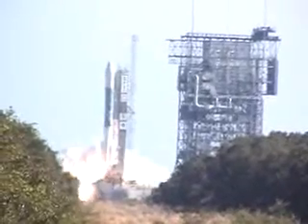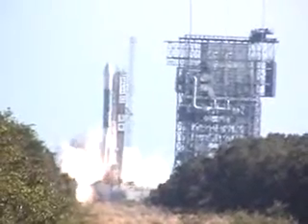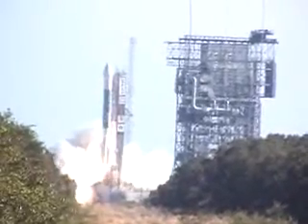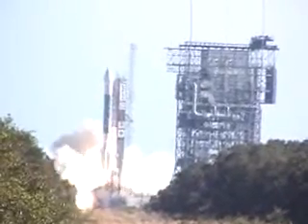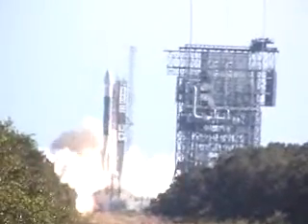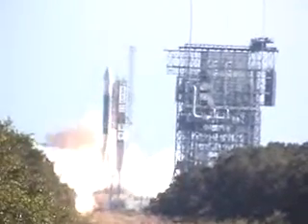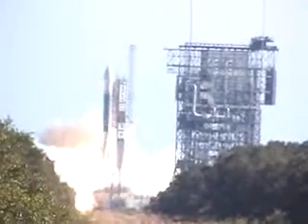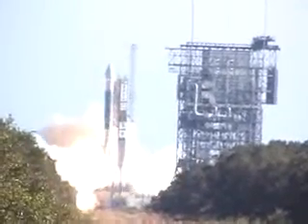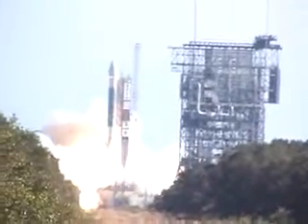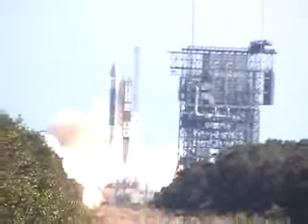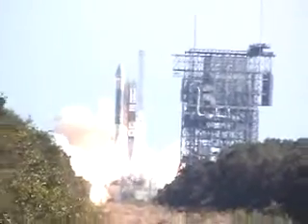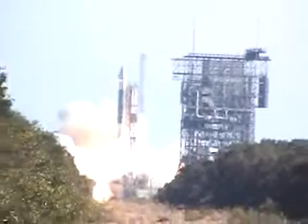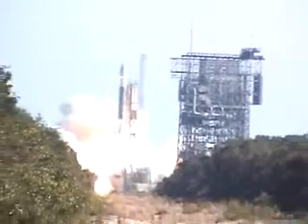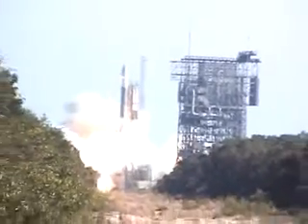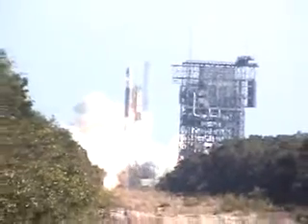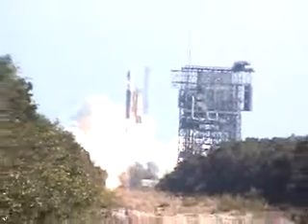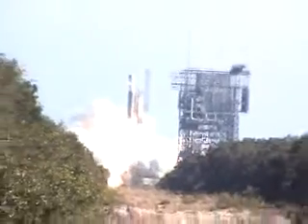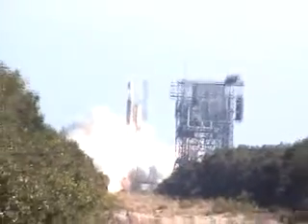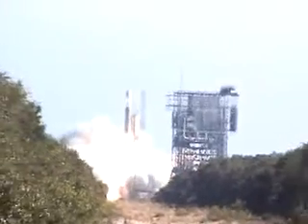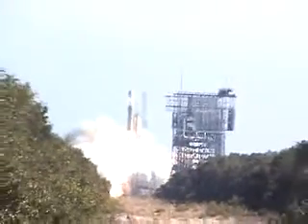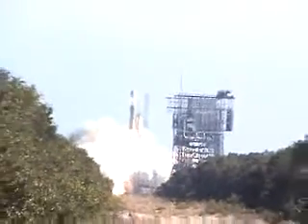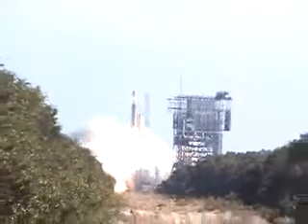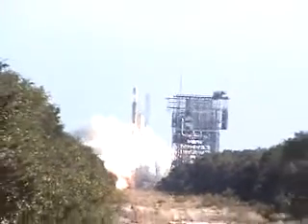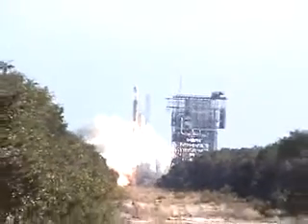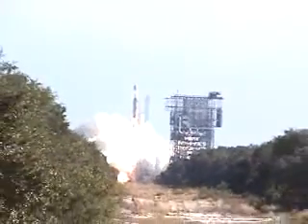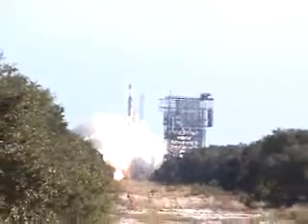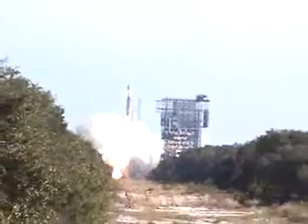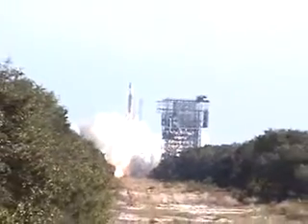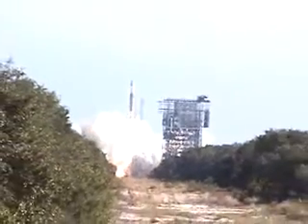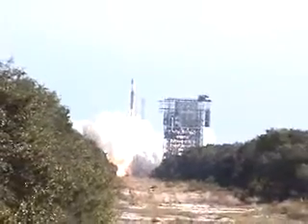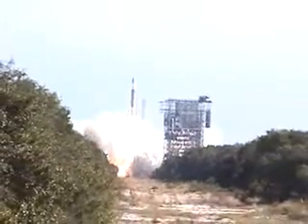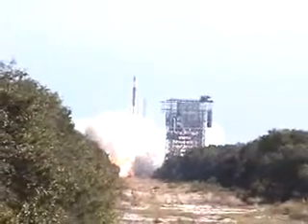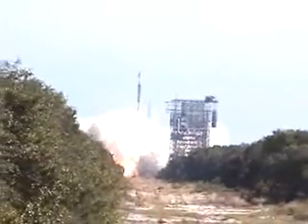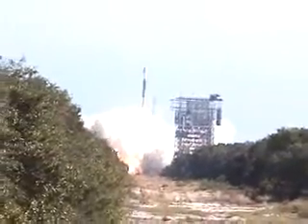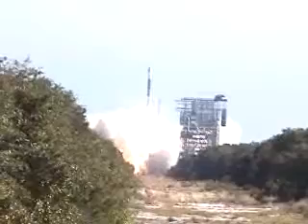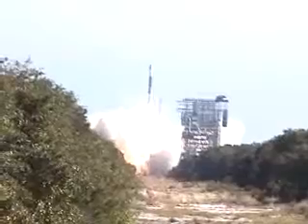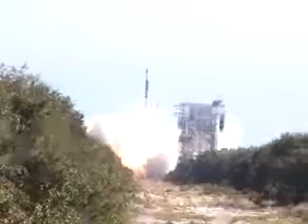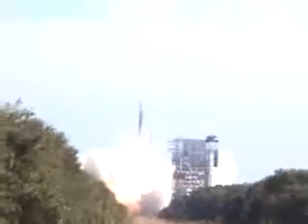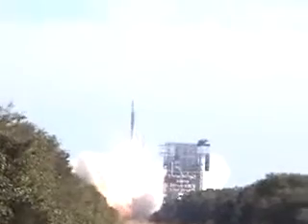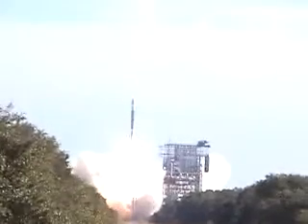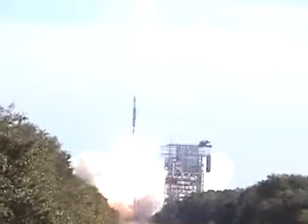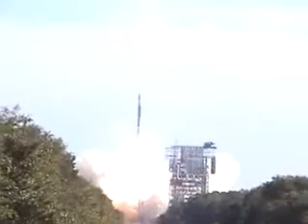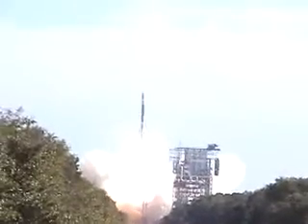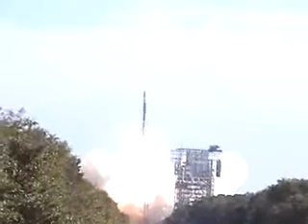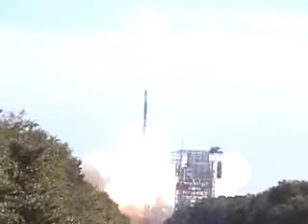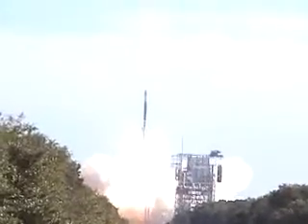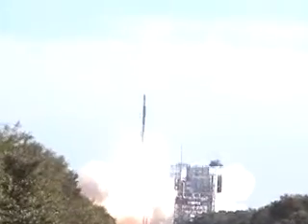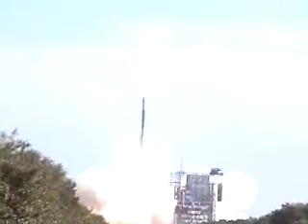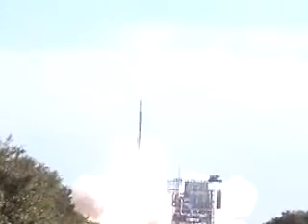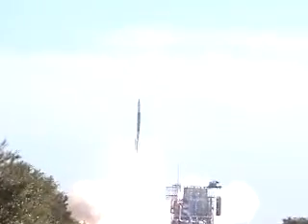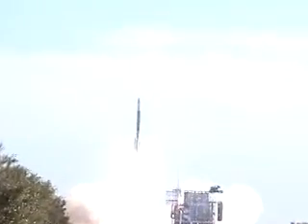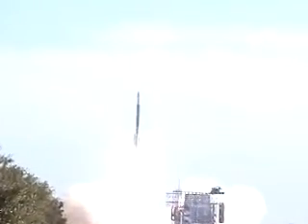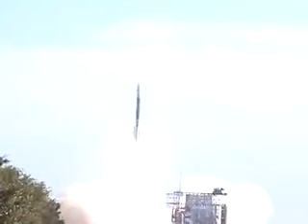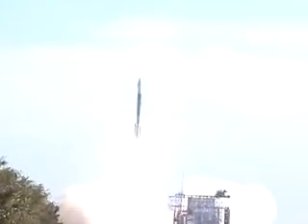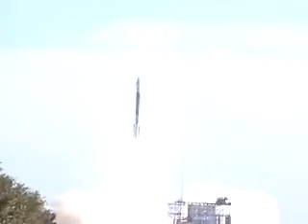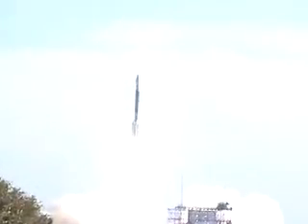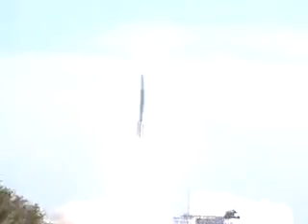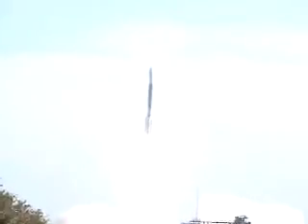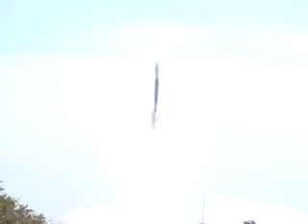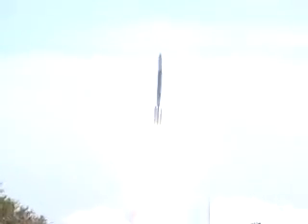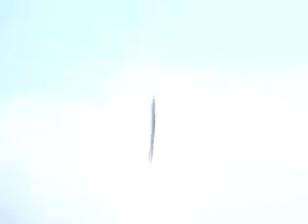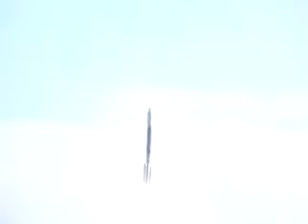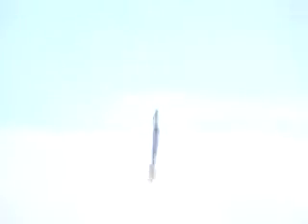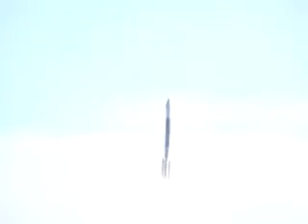And we have liftoff, liftoff of a Delta II rocket carrying GPS-2R-16 to orbit.